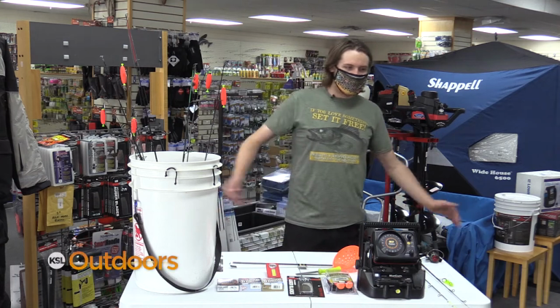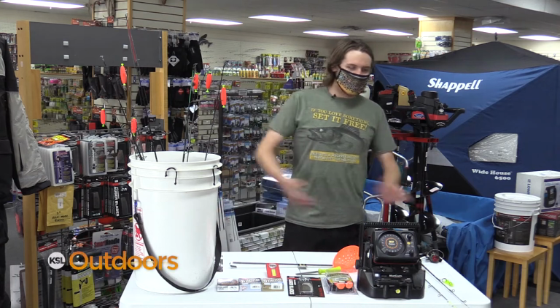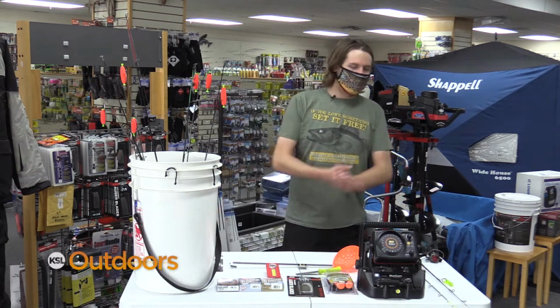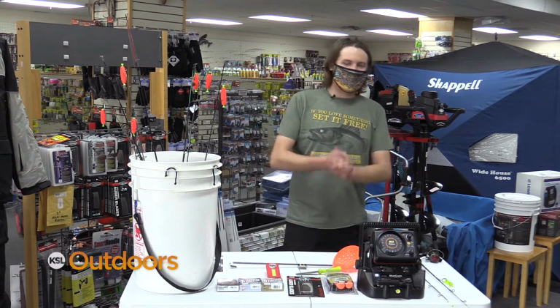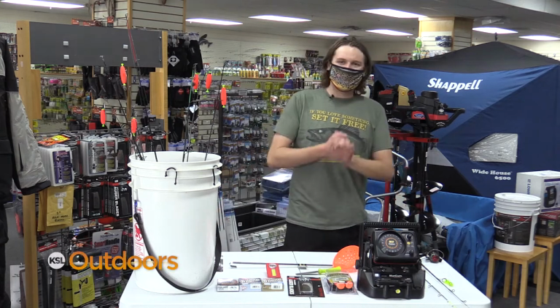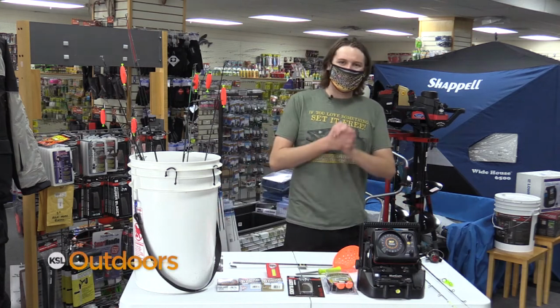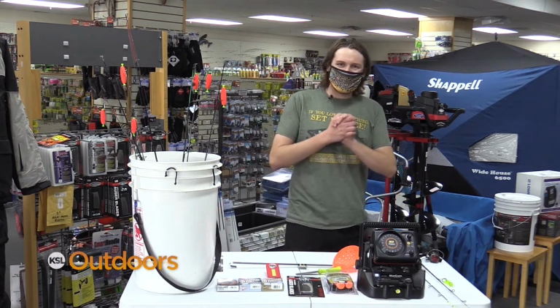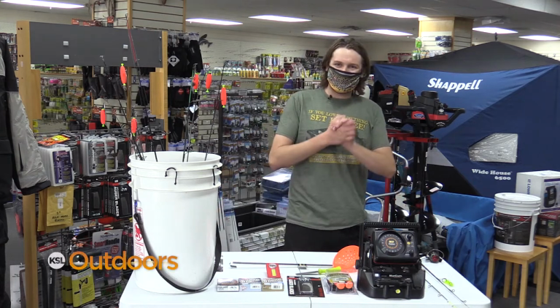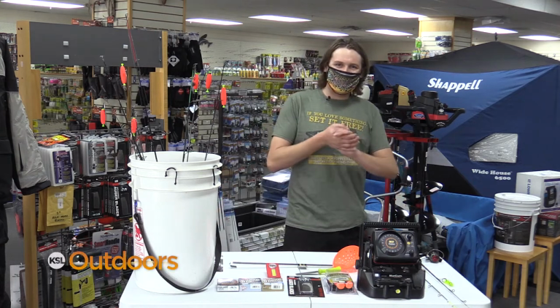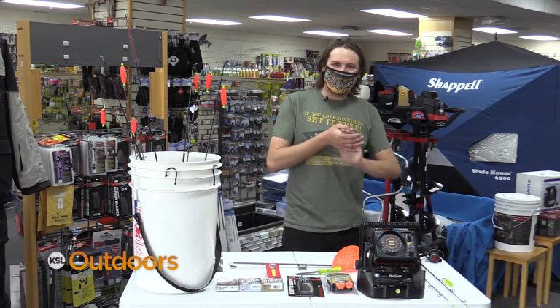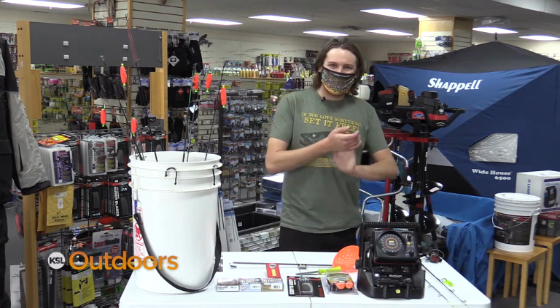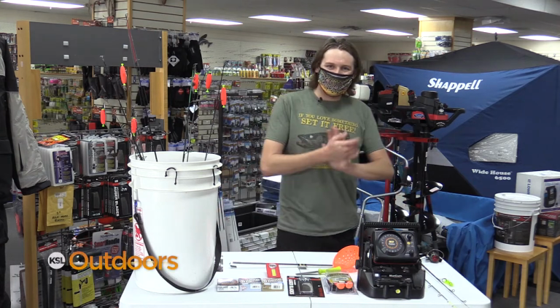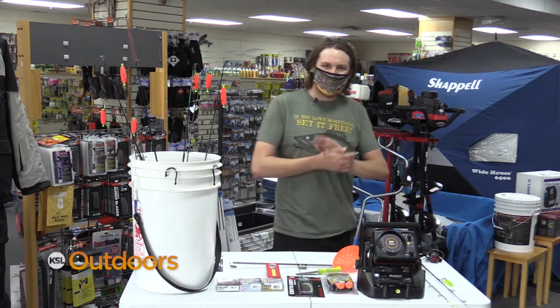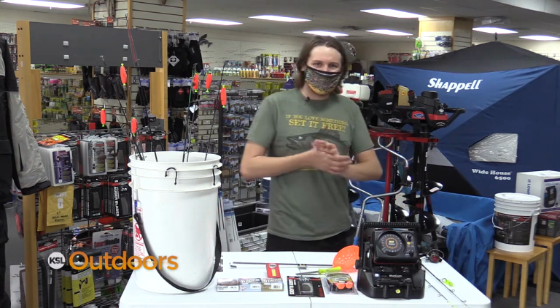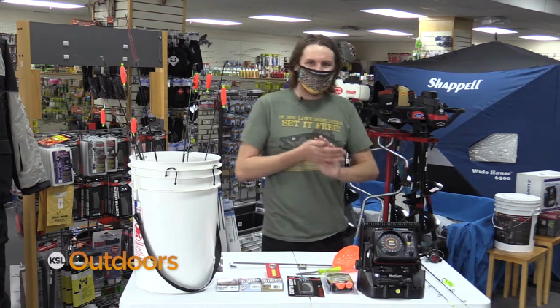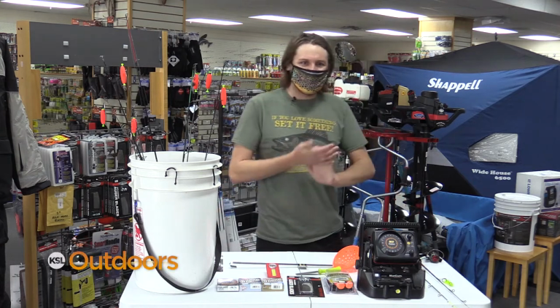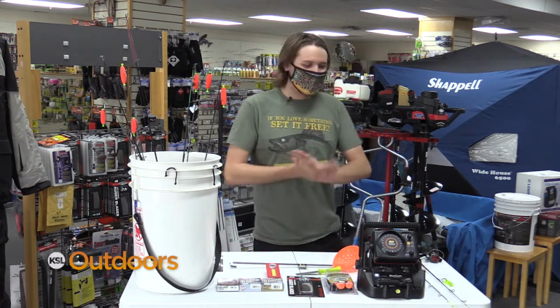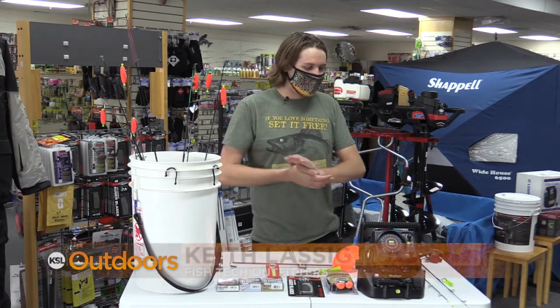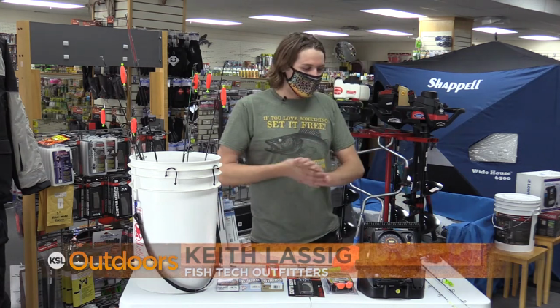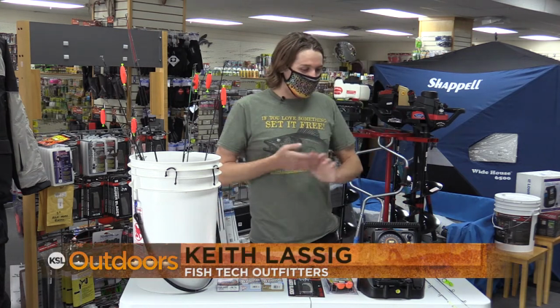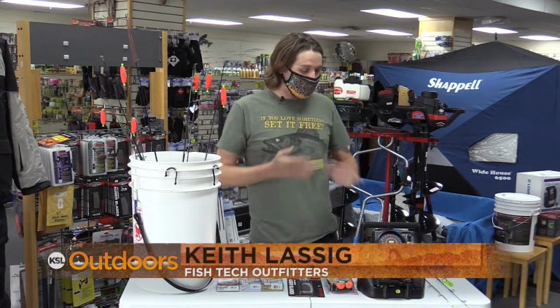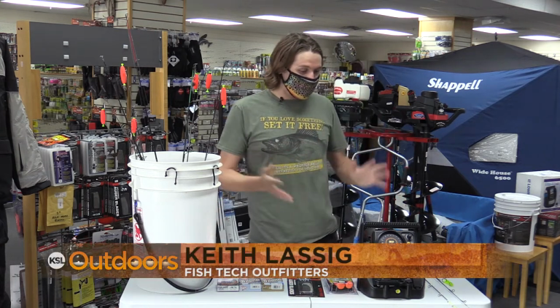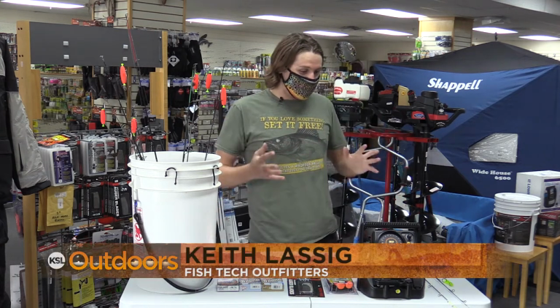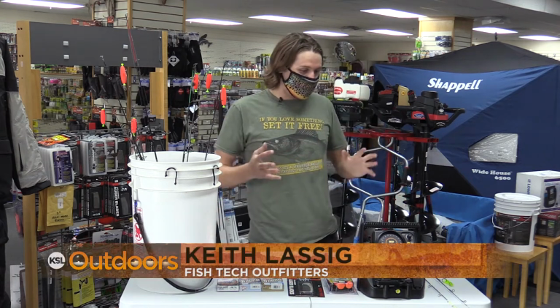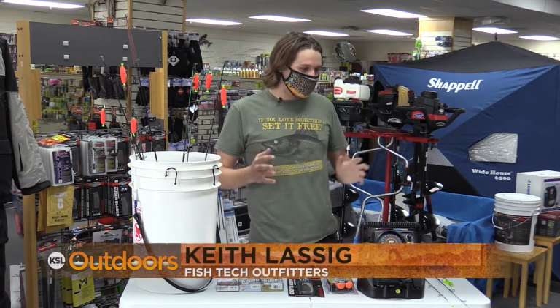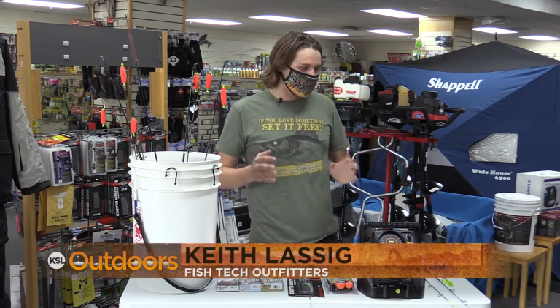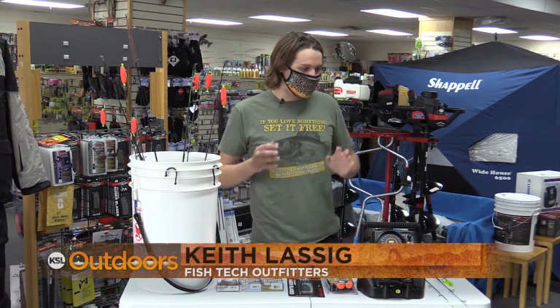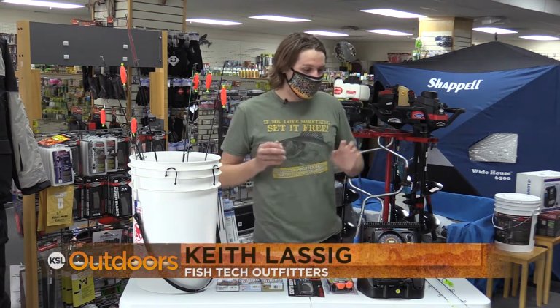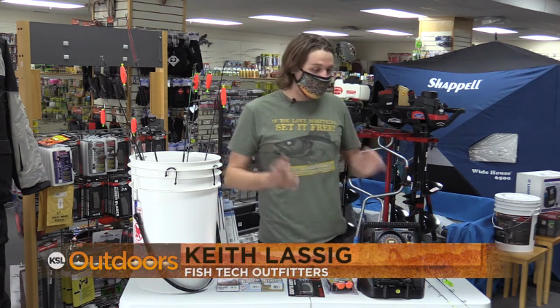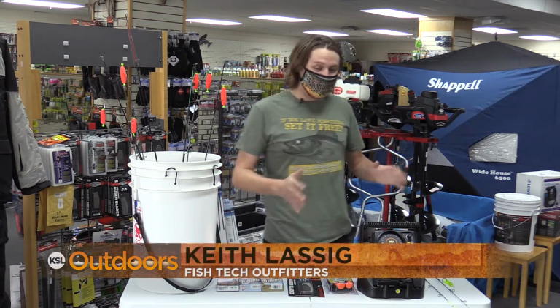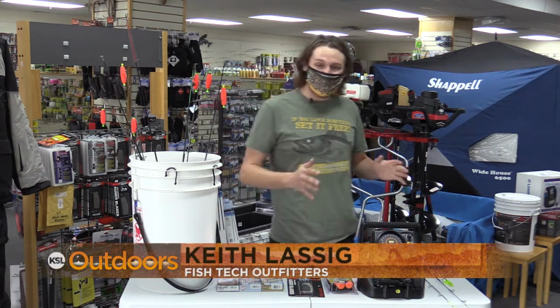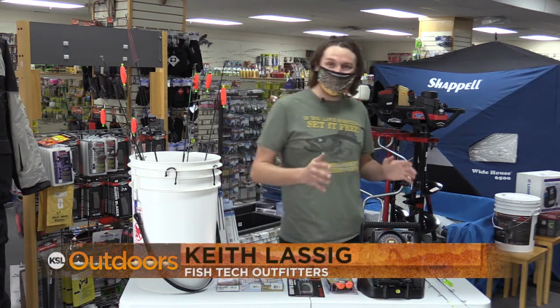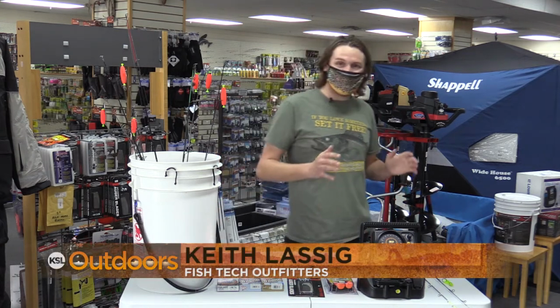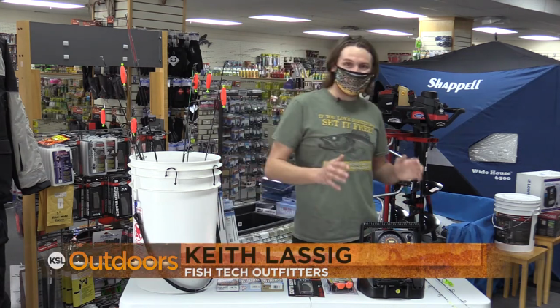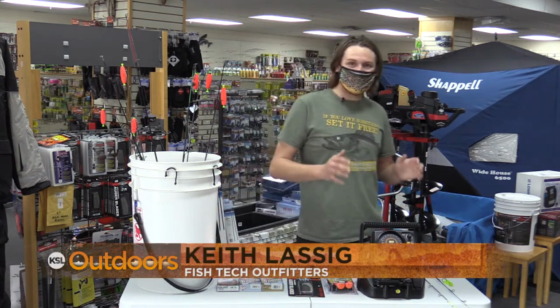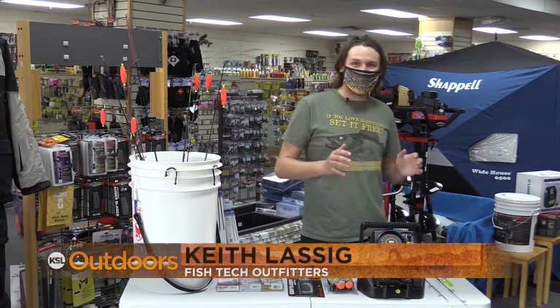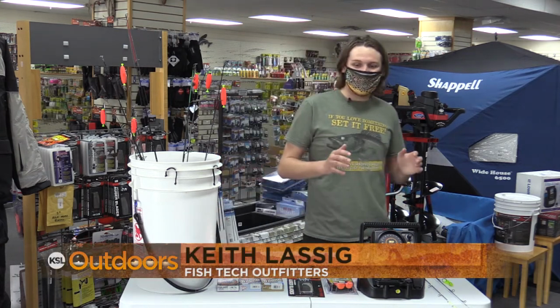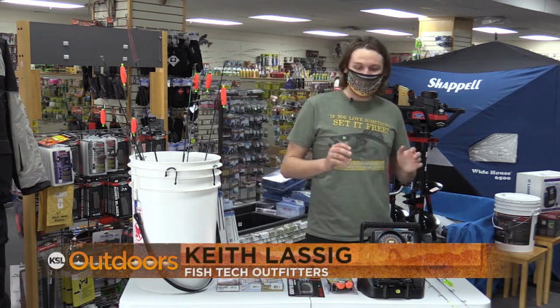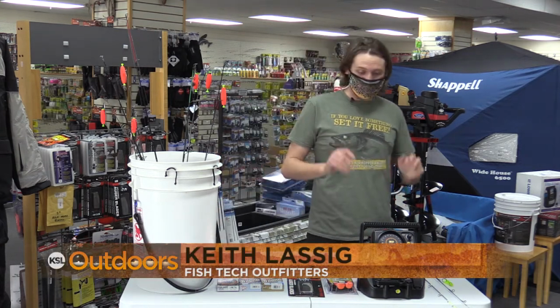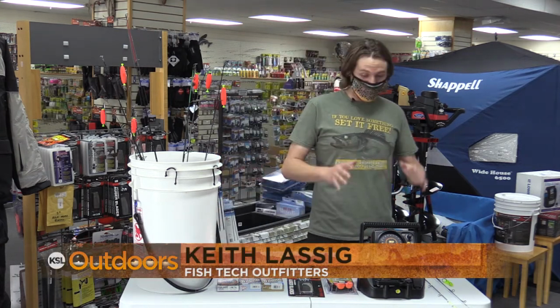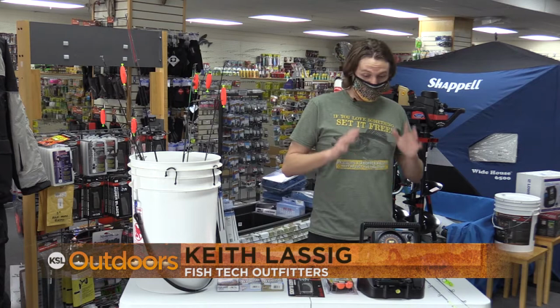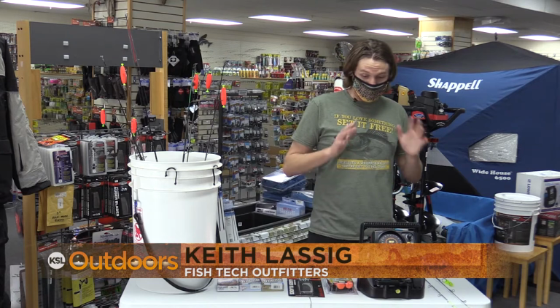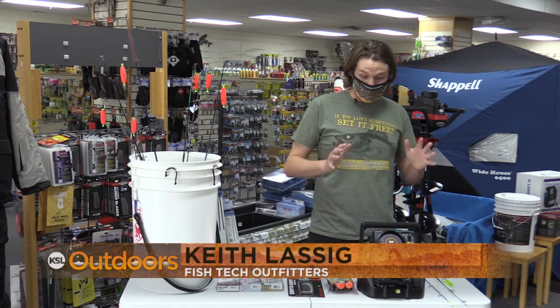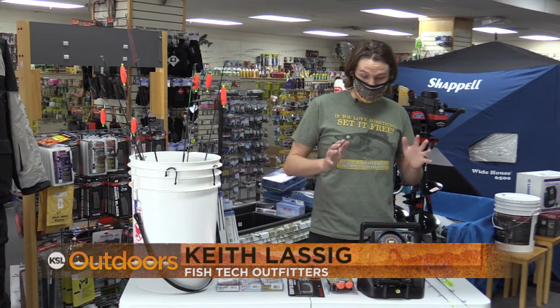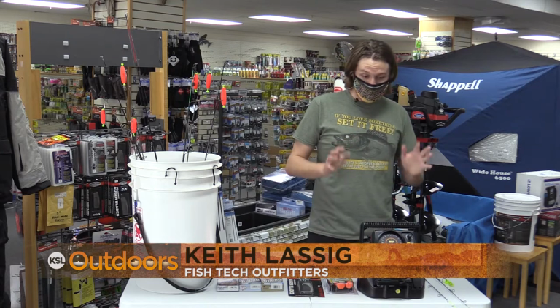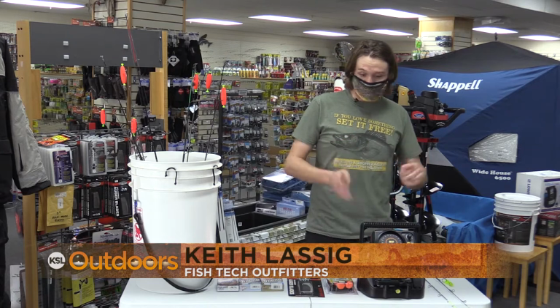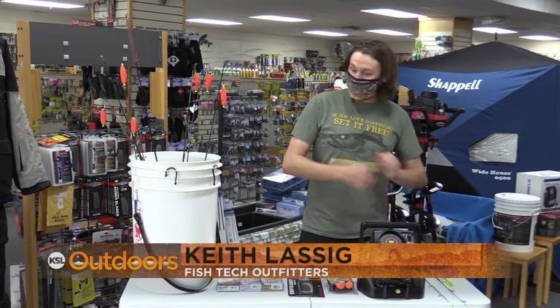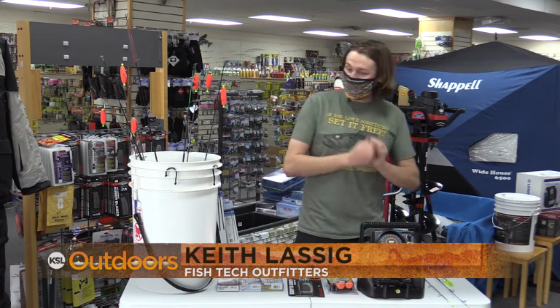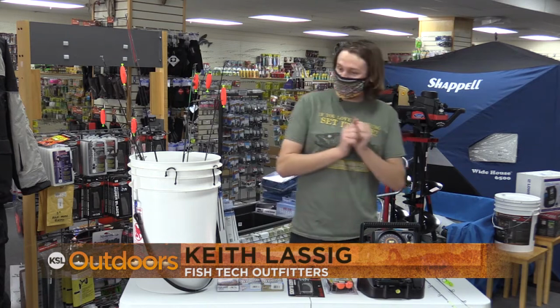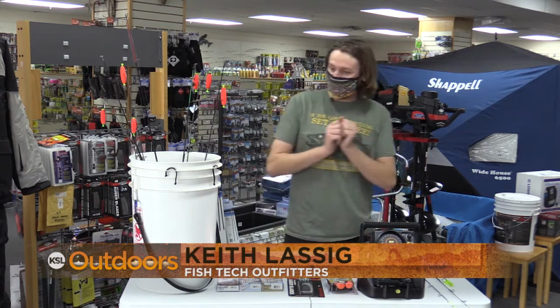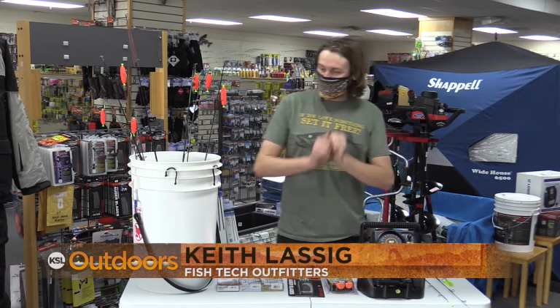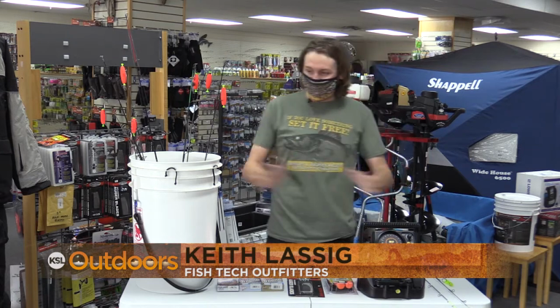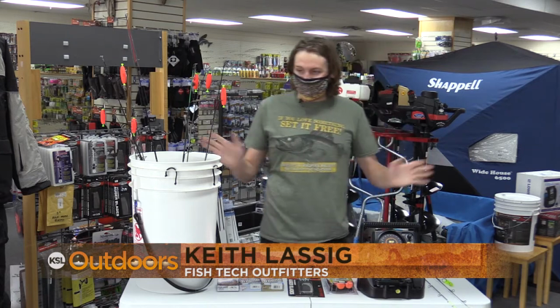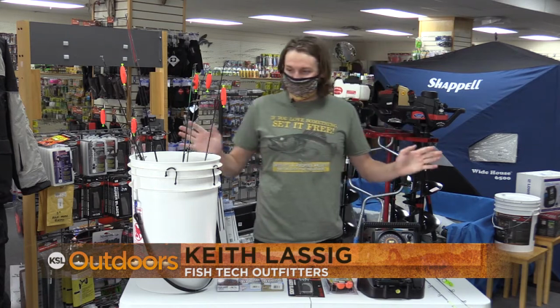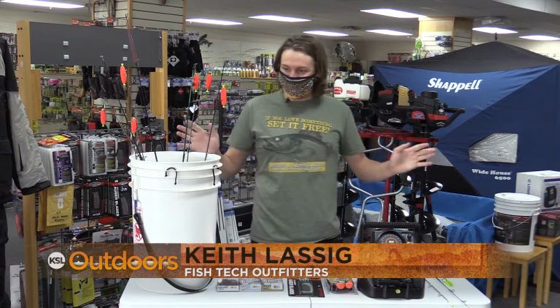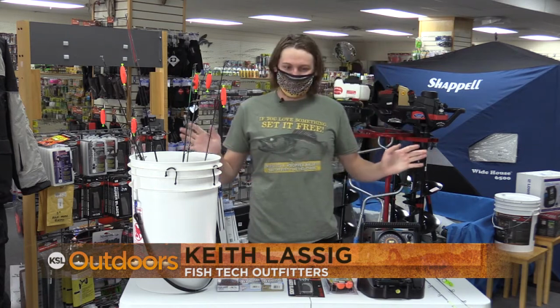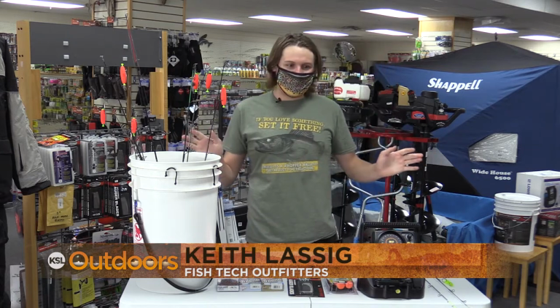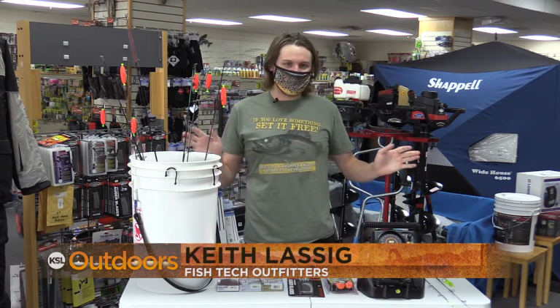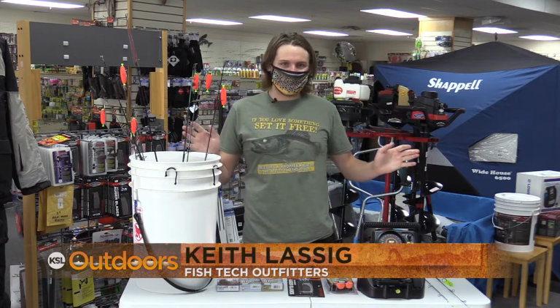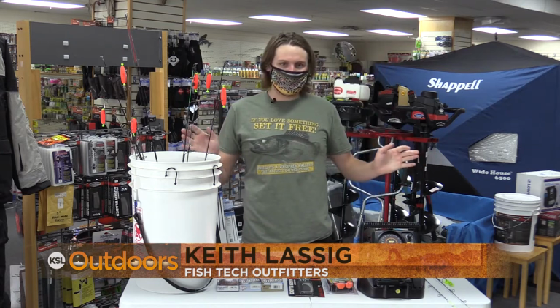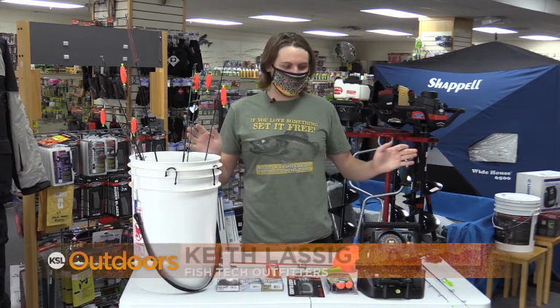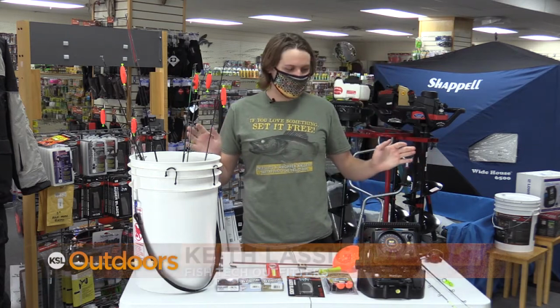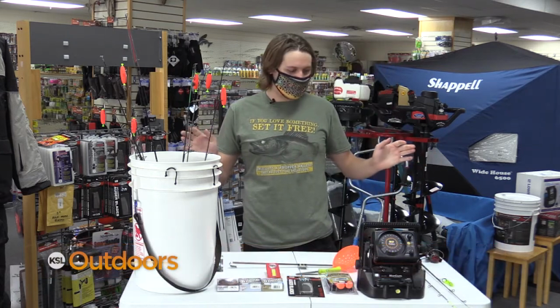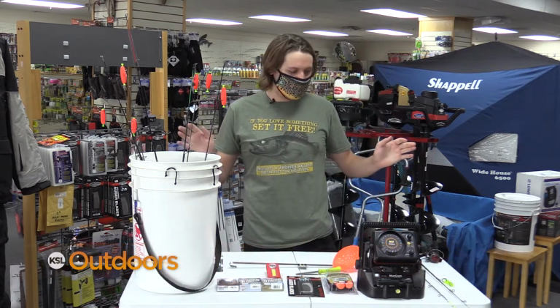Oh it's that time of the year again — ice fishing season! I gotta scratch my itch, but first I gotta check all of my ice fishing stuff.